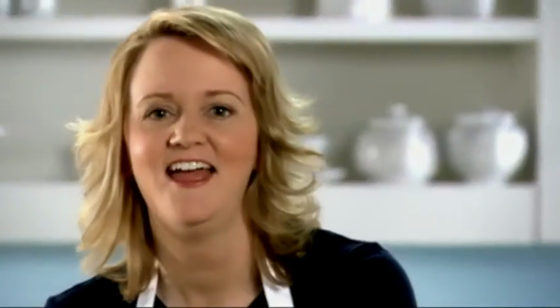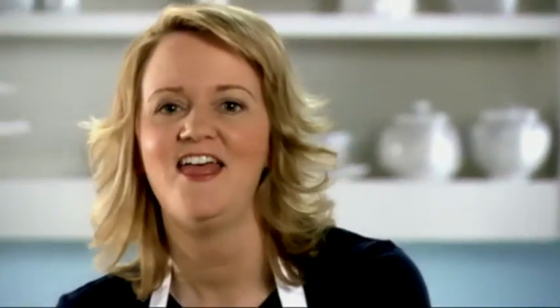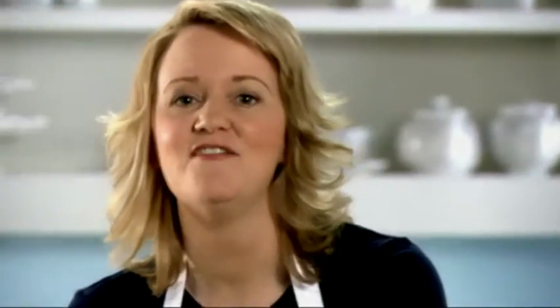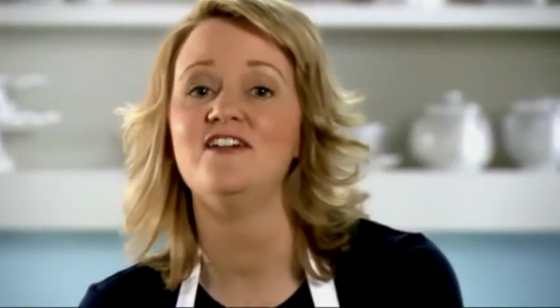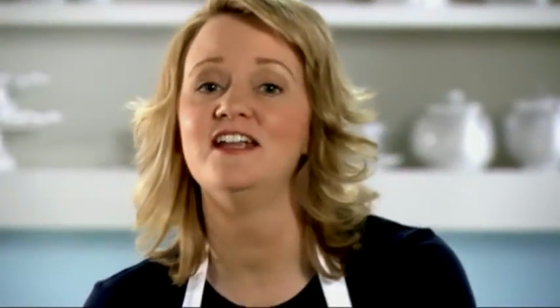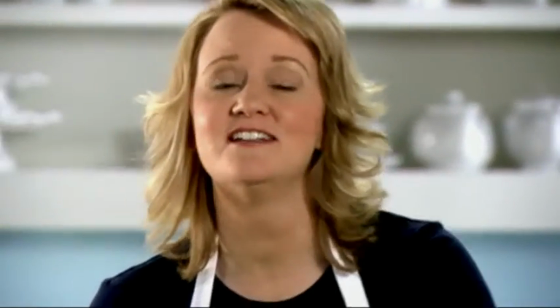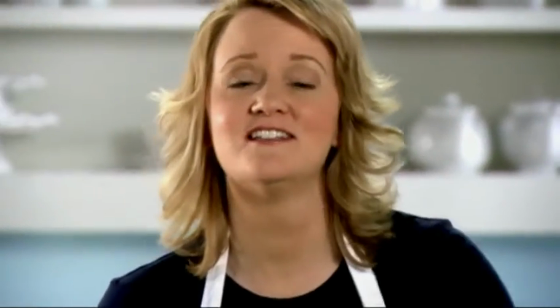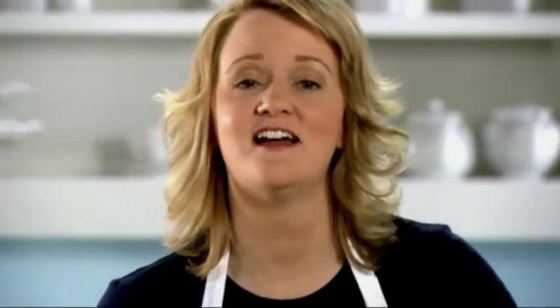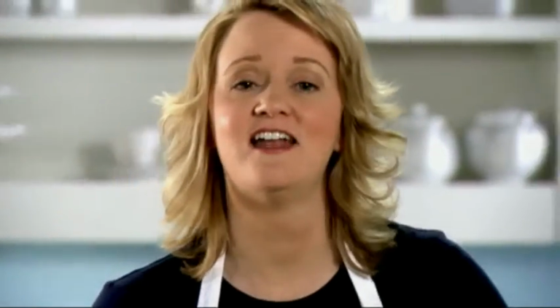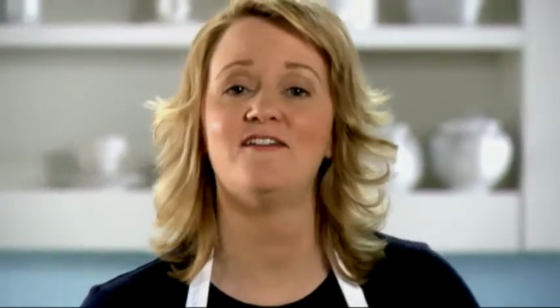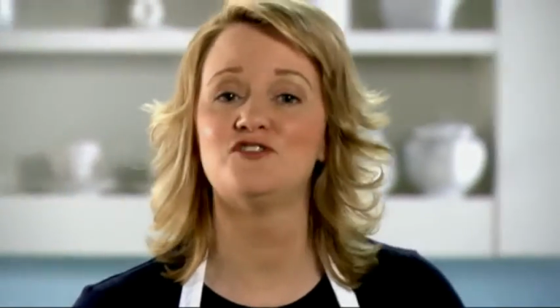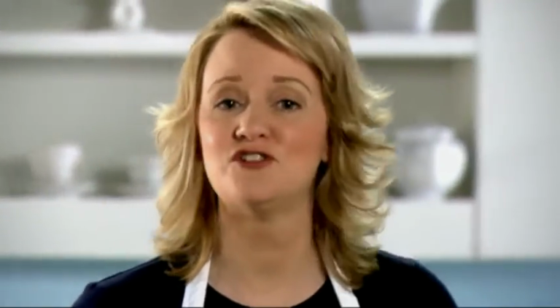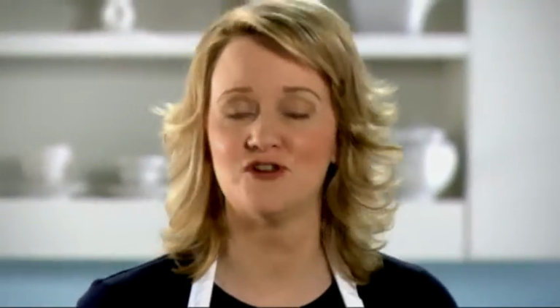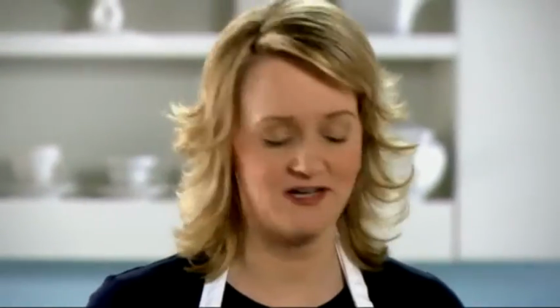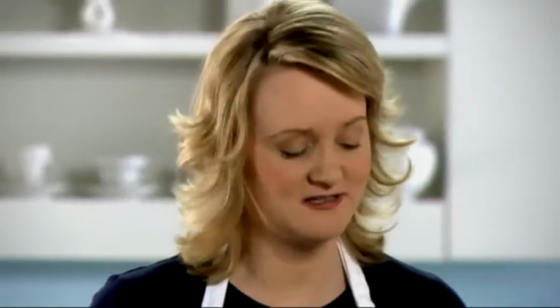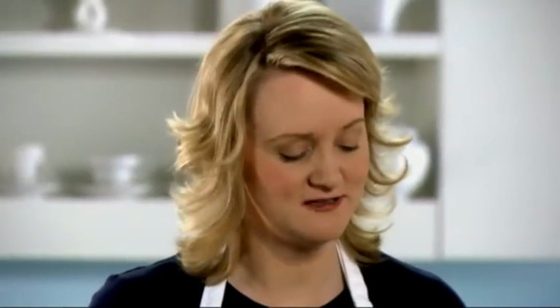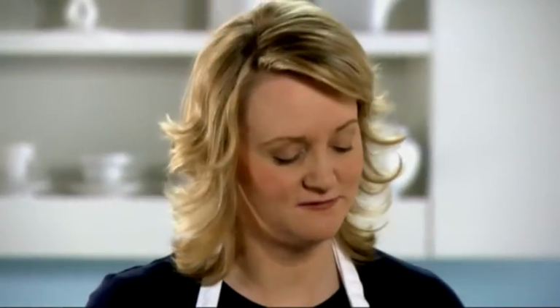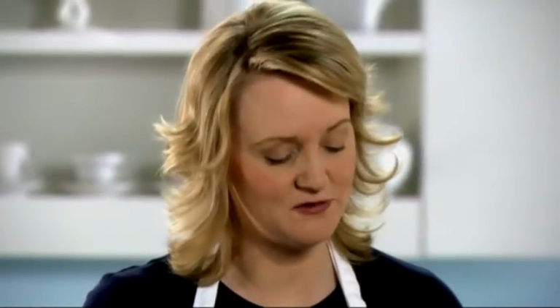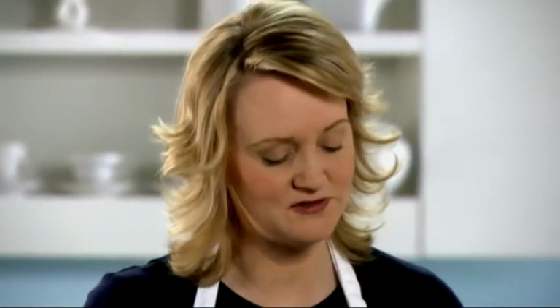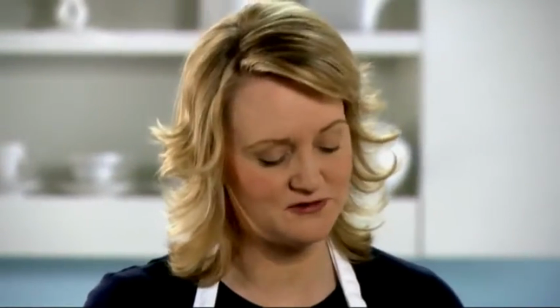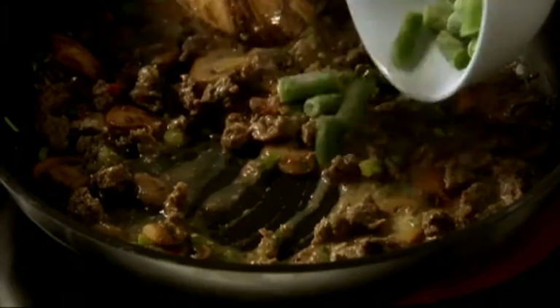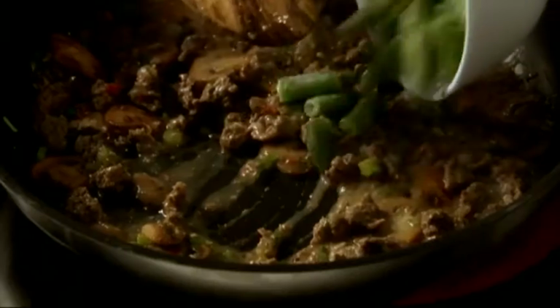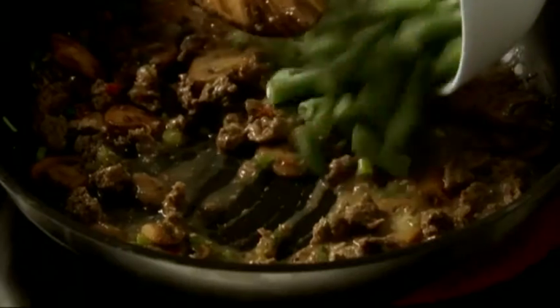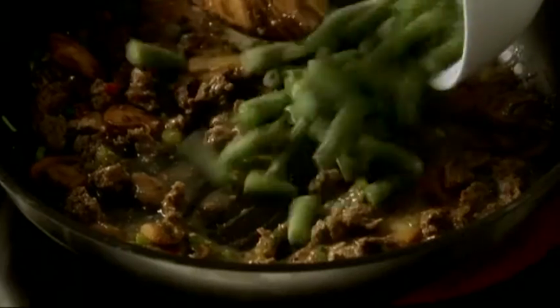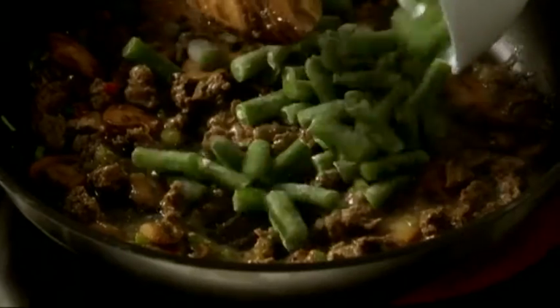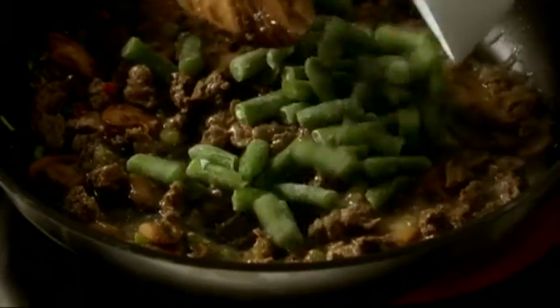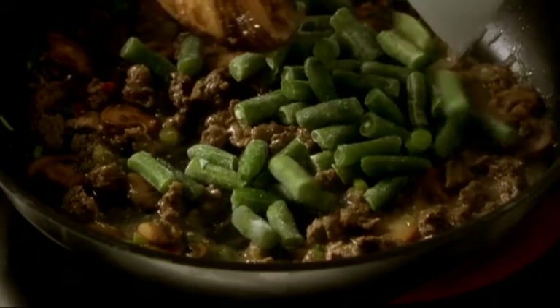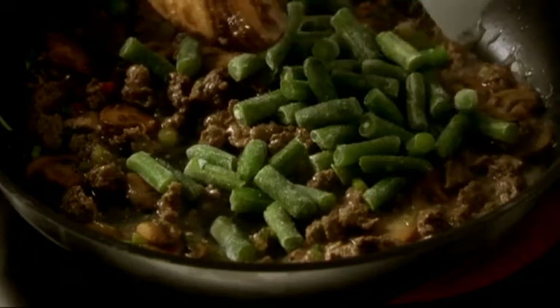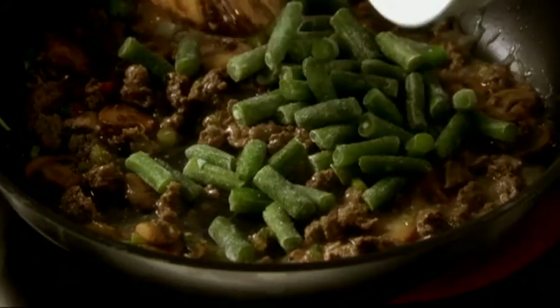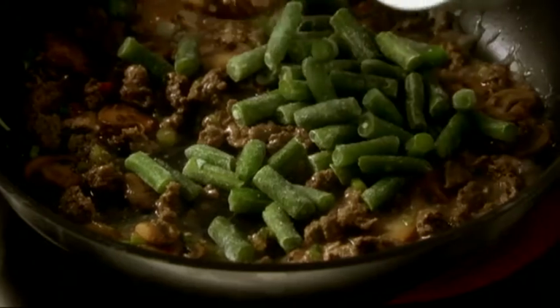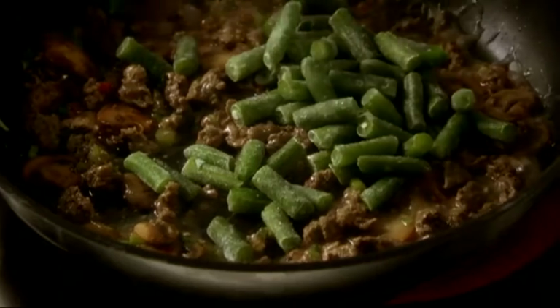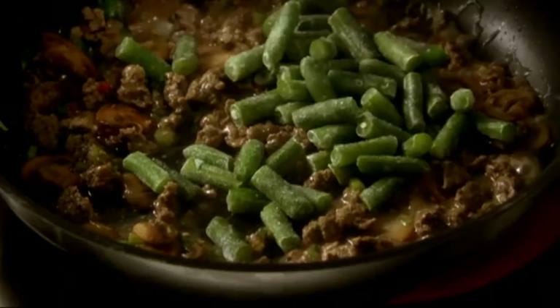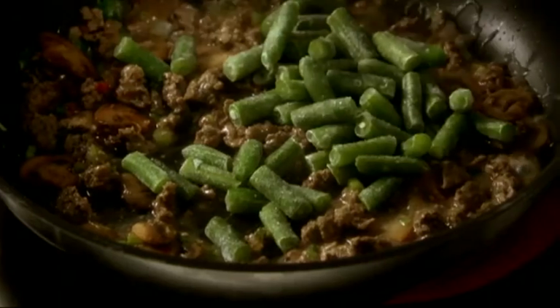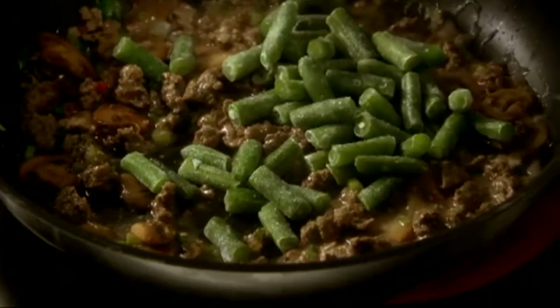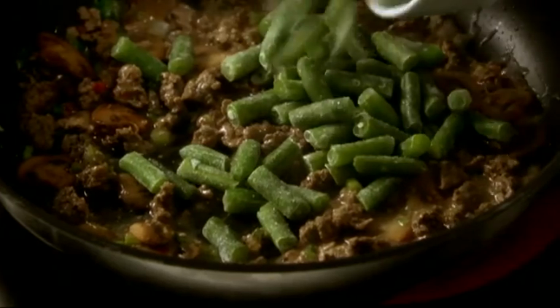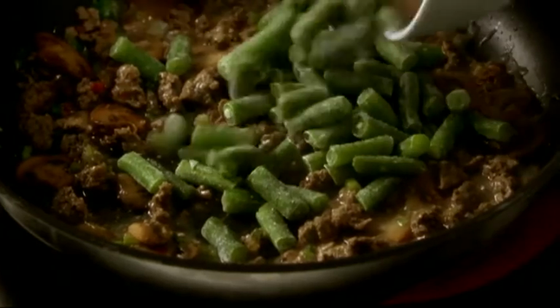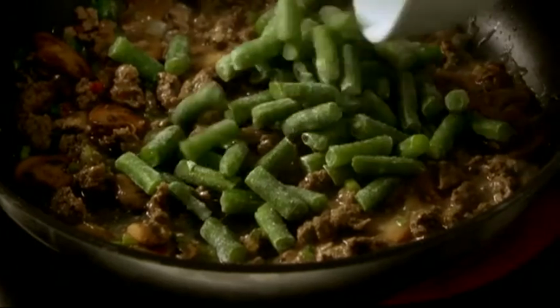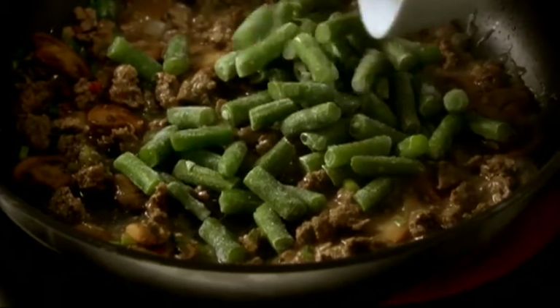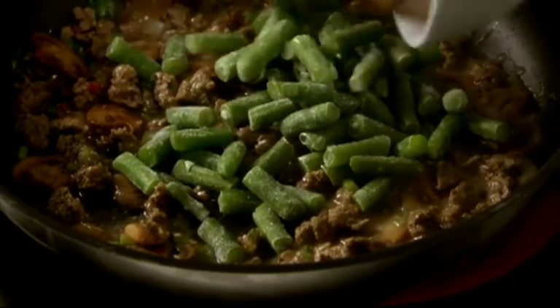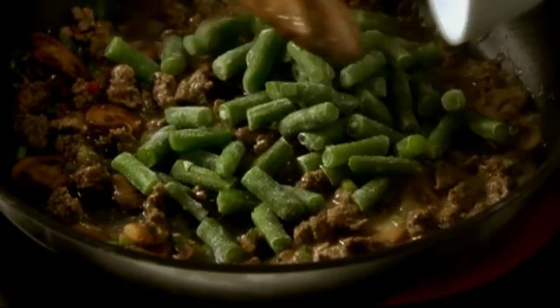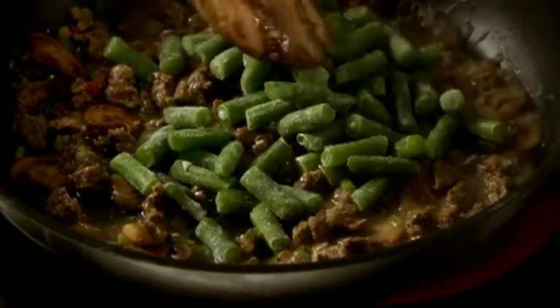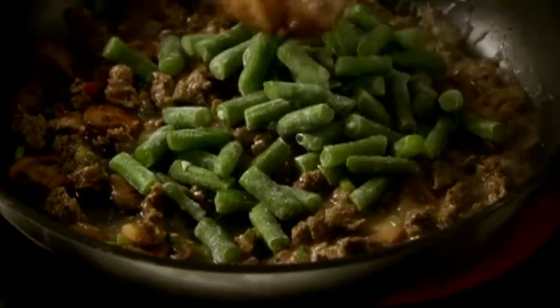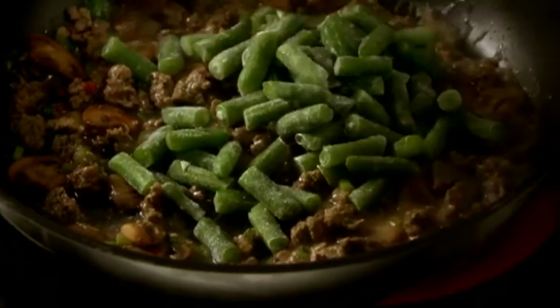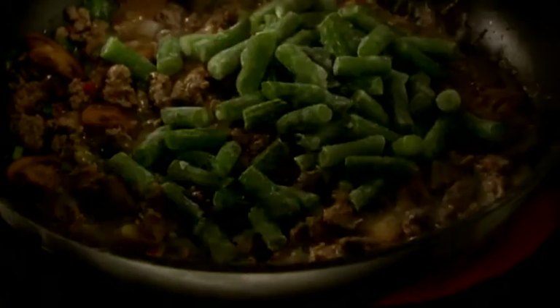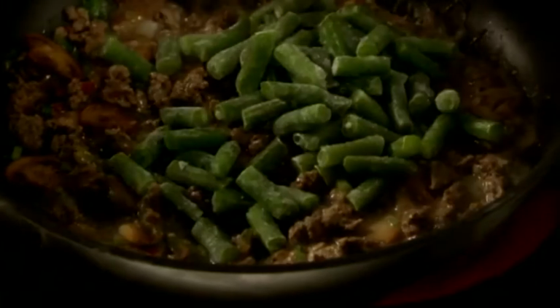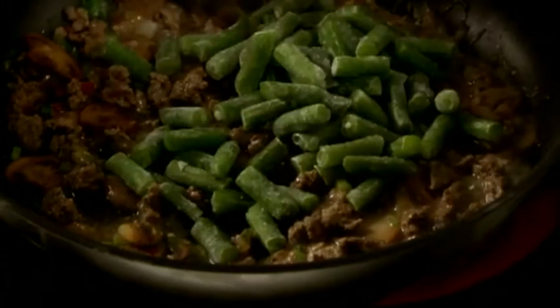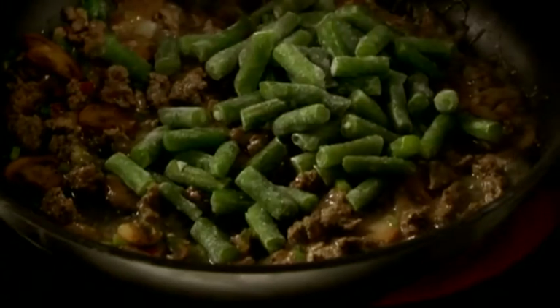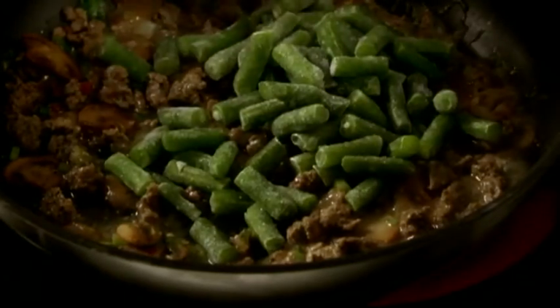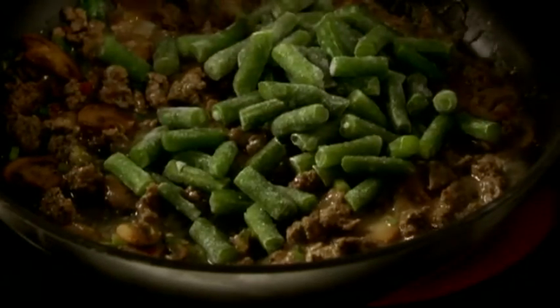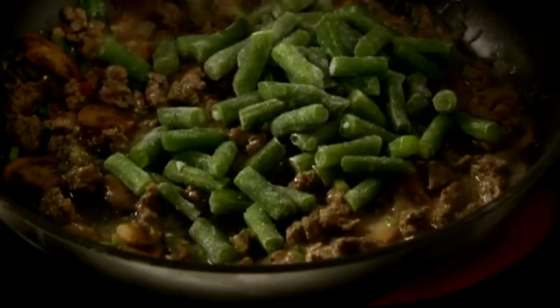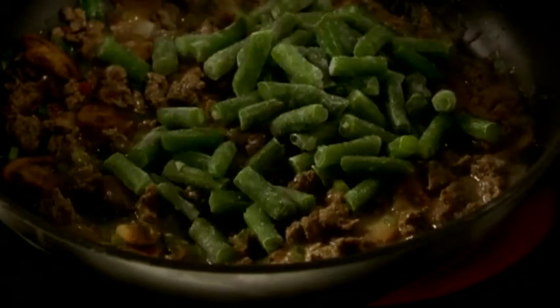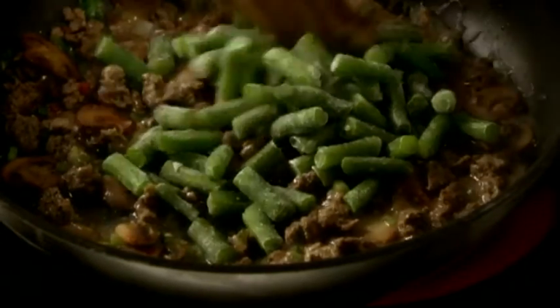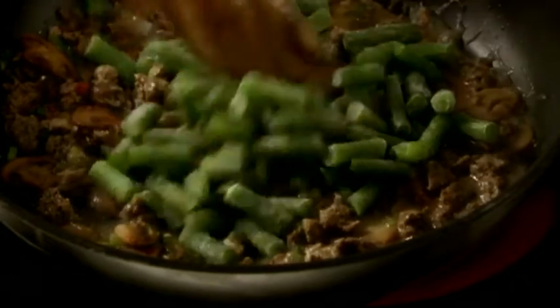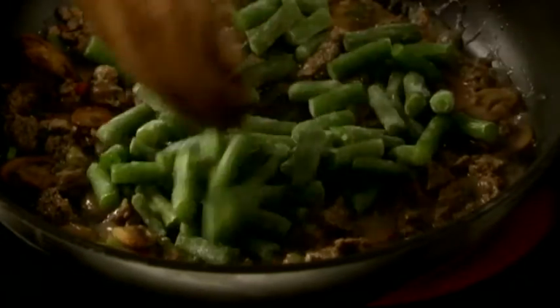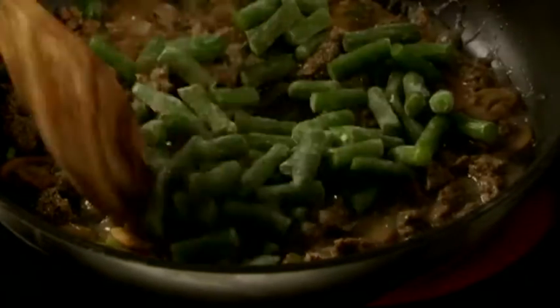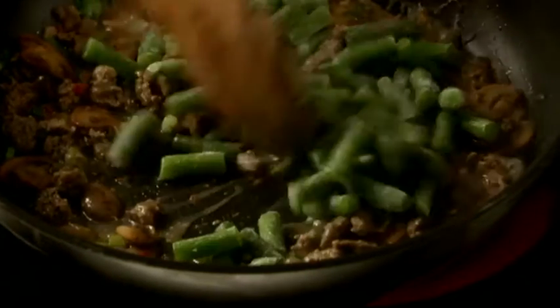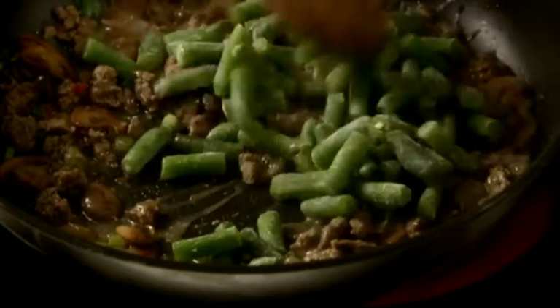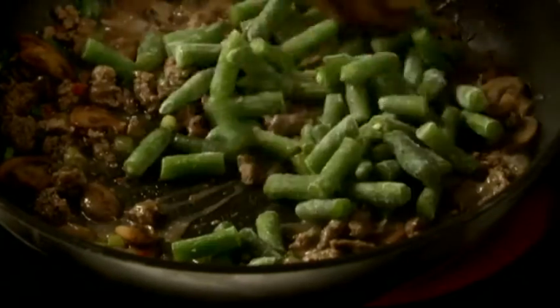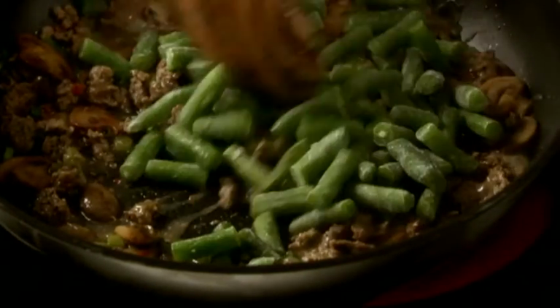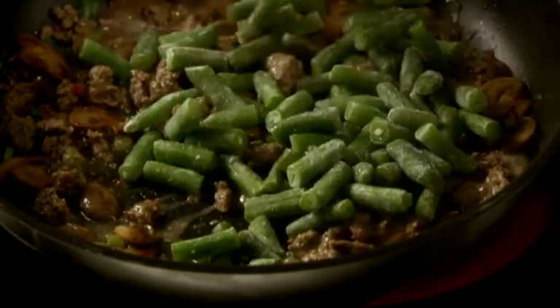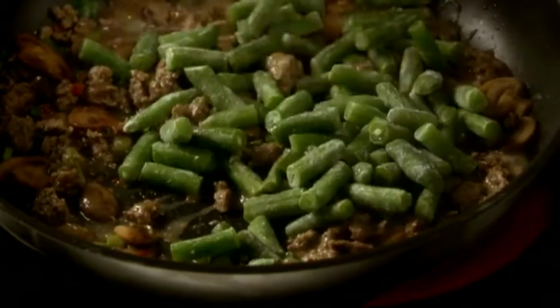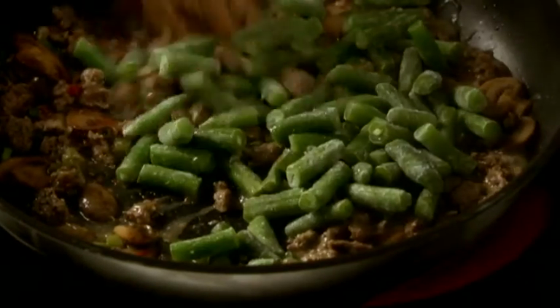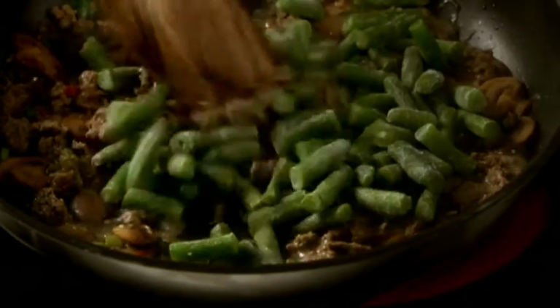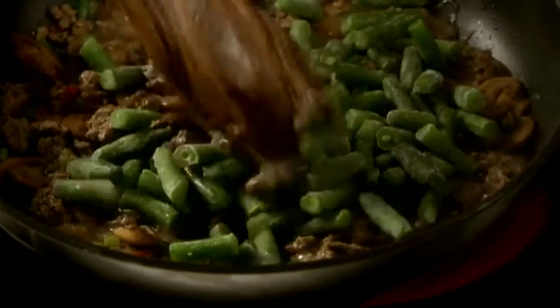The filling is done after stirring in some frozen green beans. There's no need to thaw them because we're going to be baking this later.